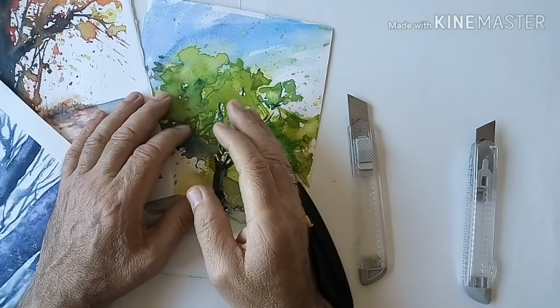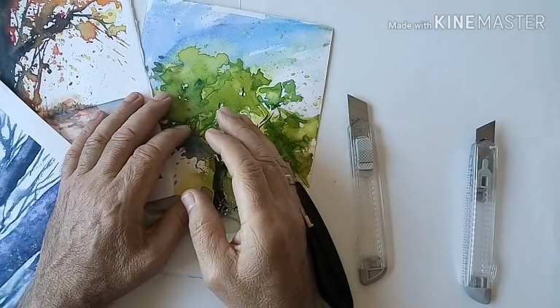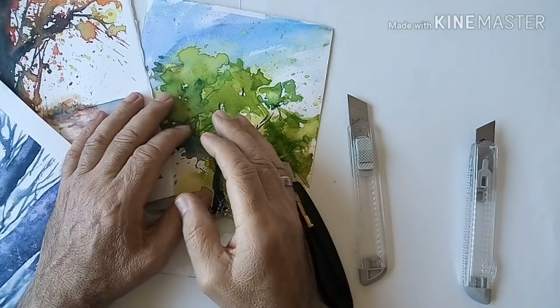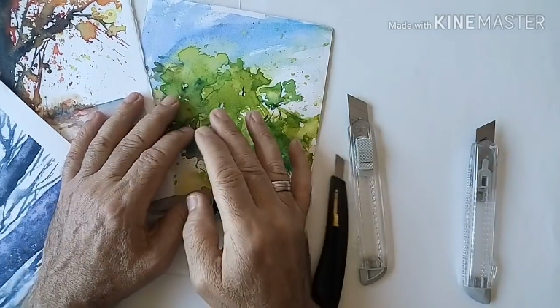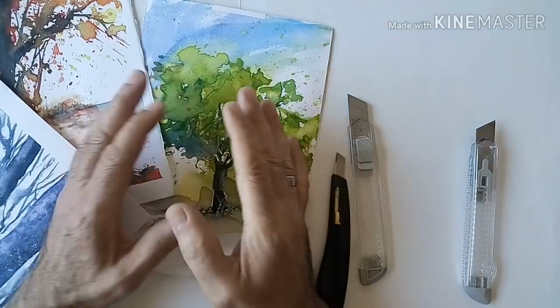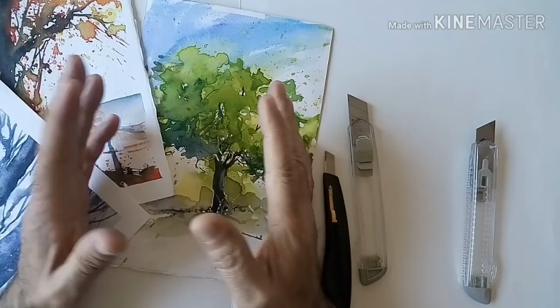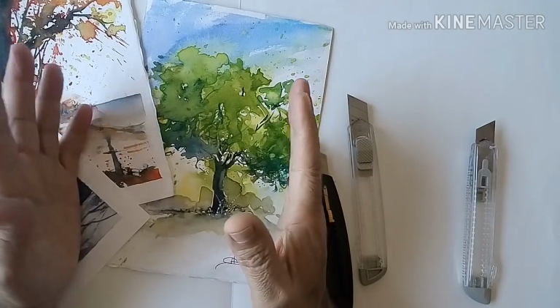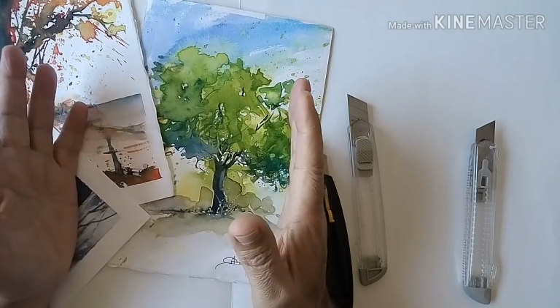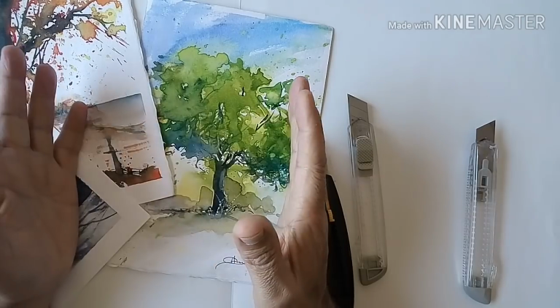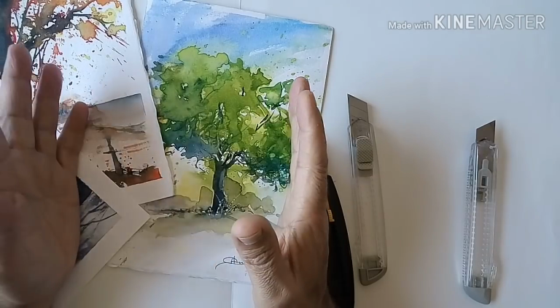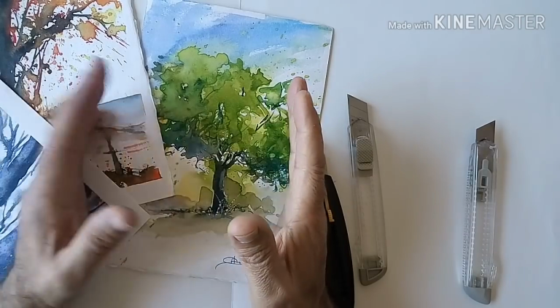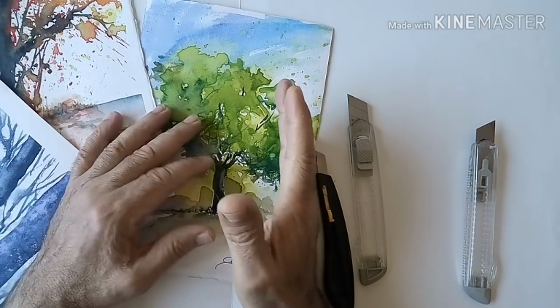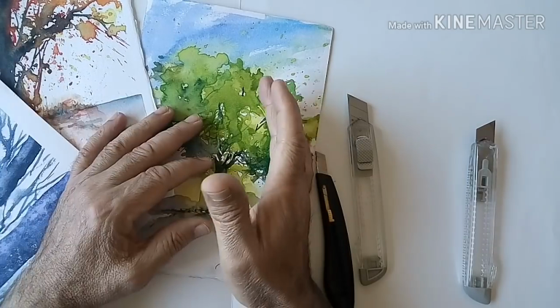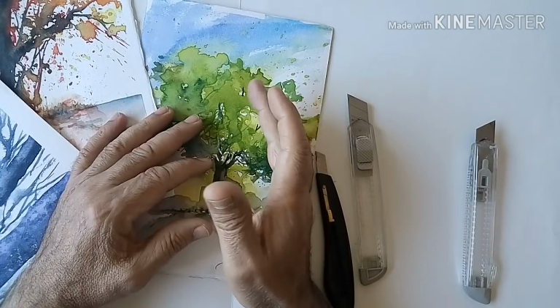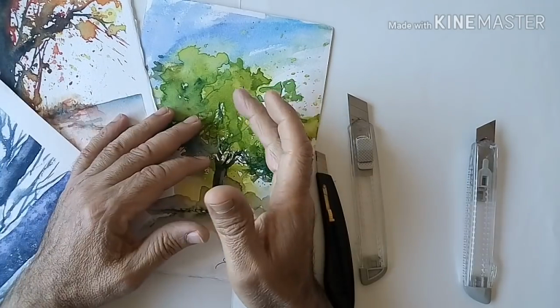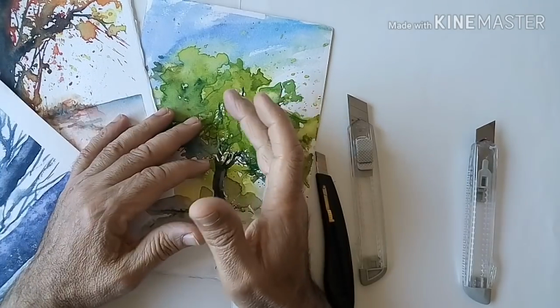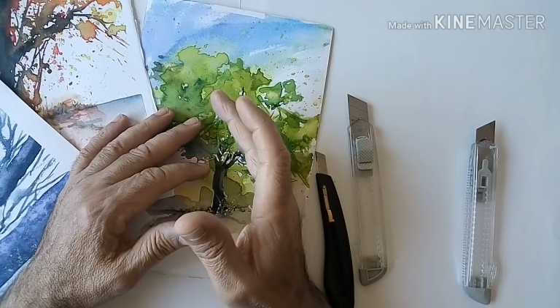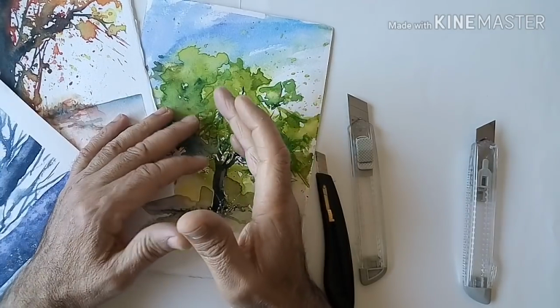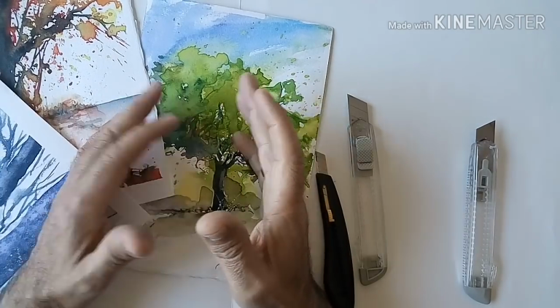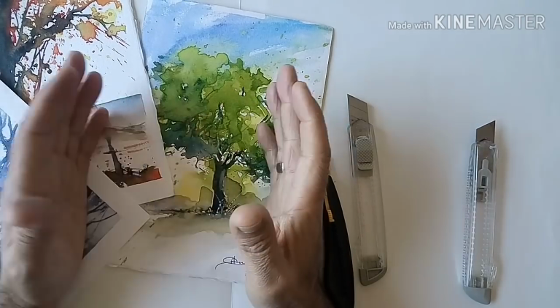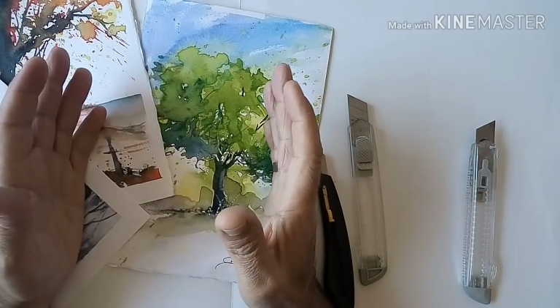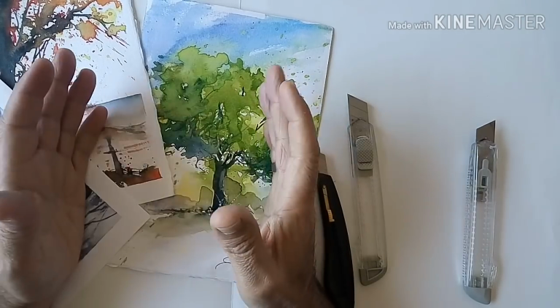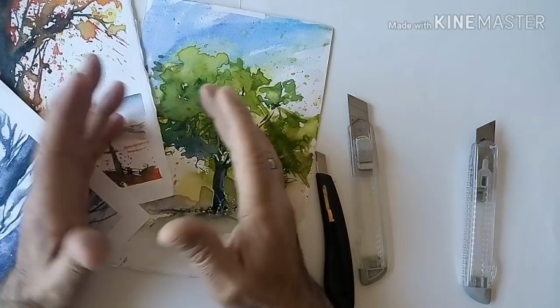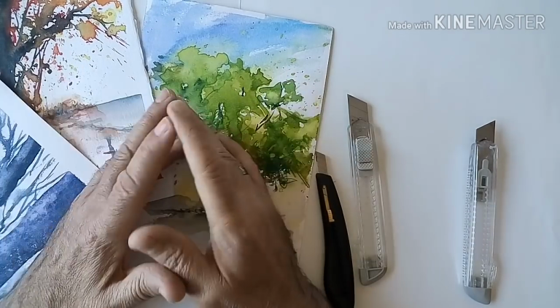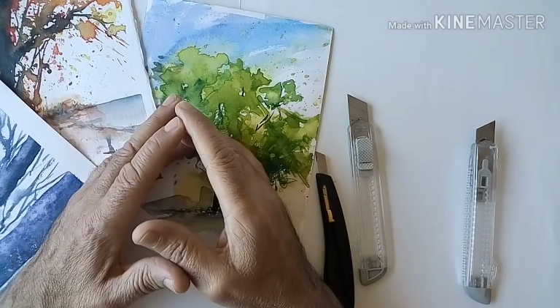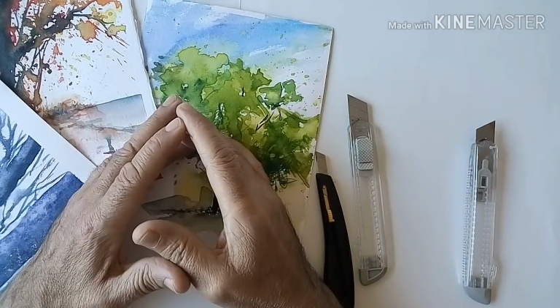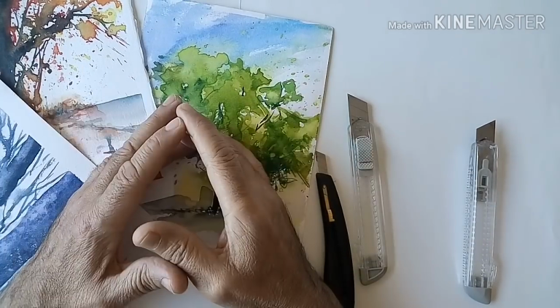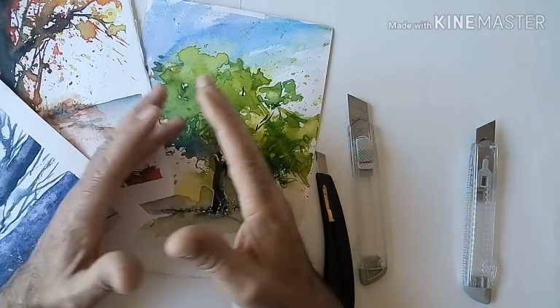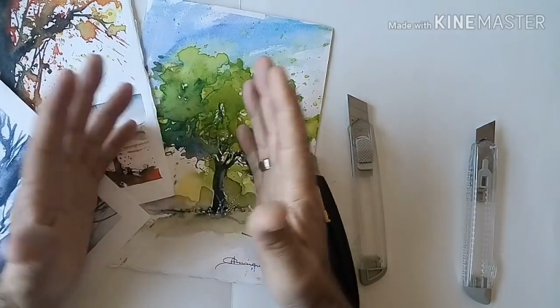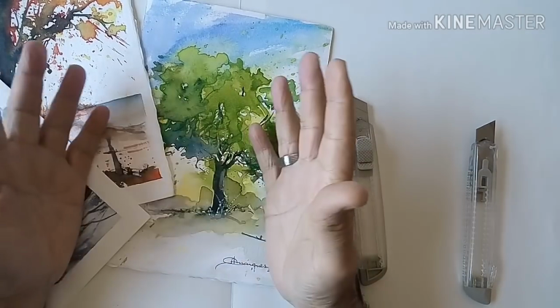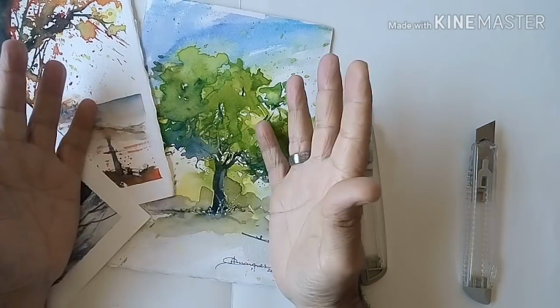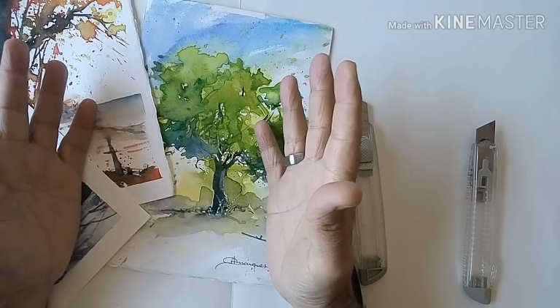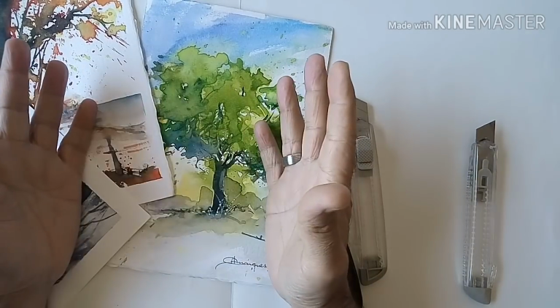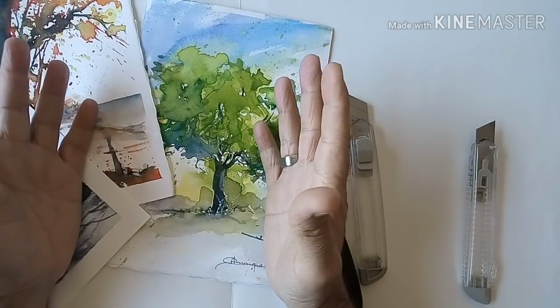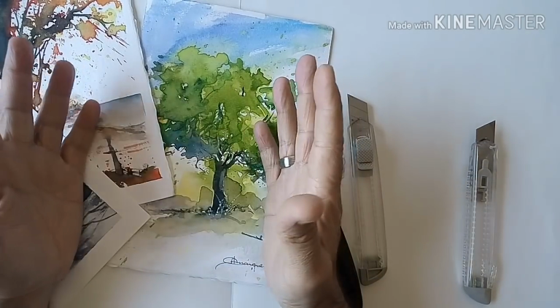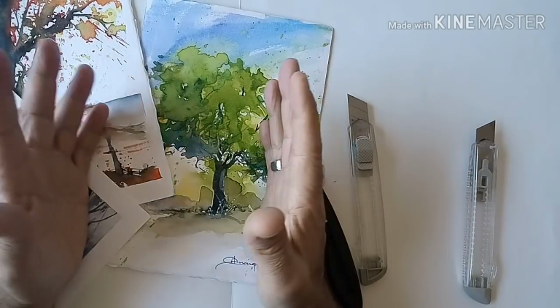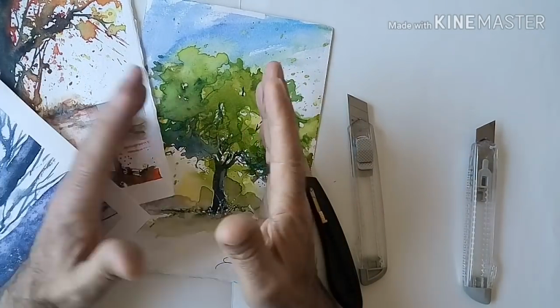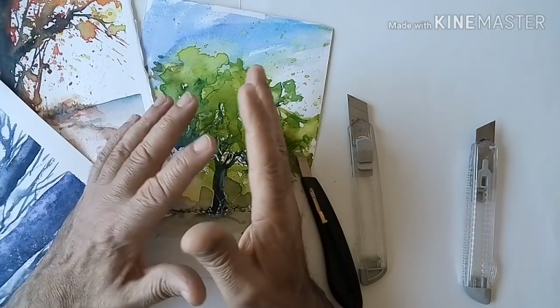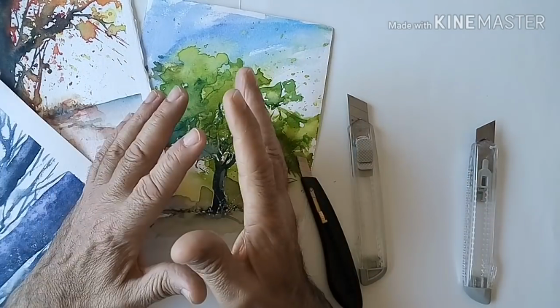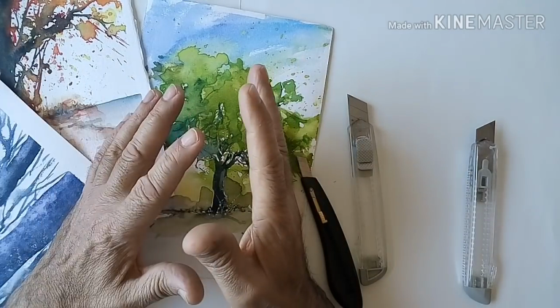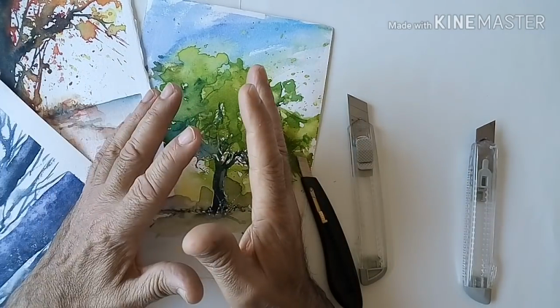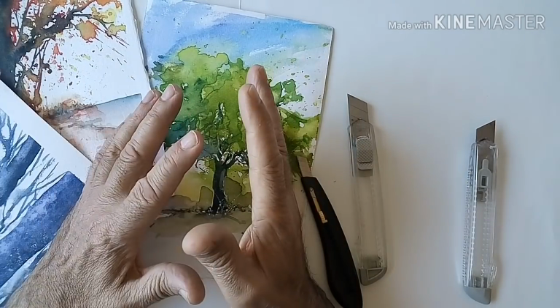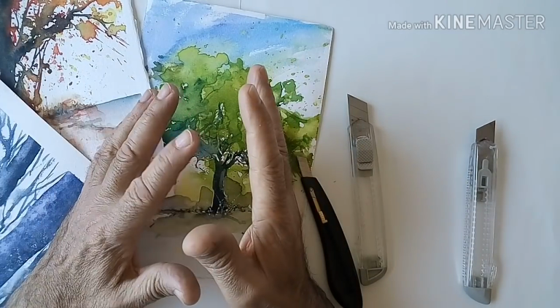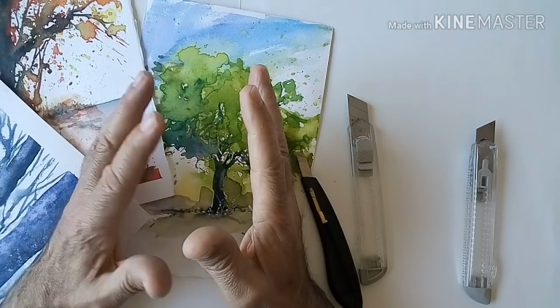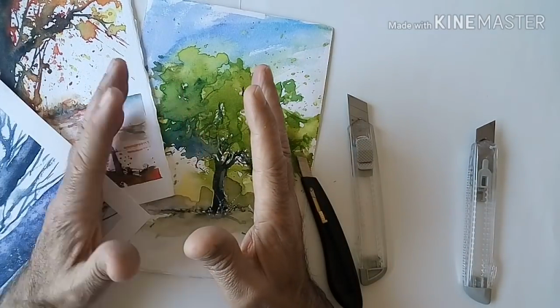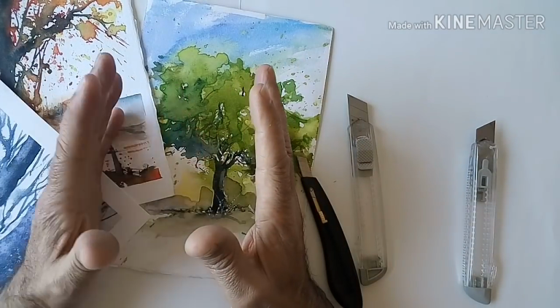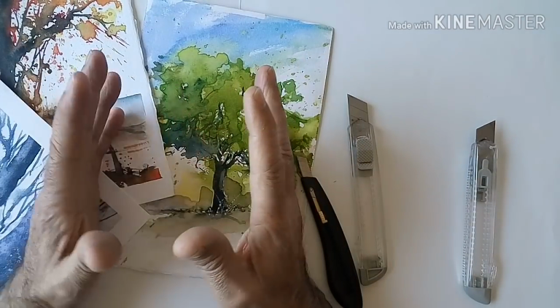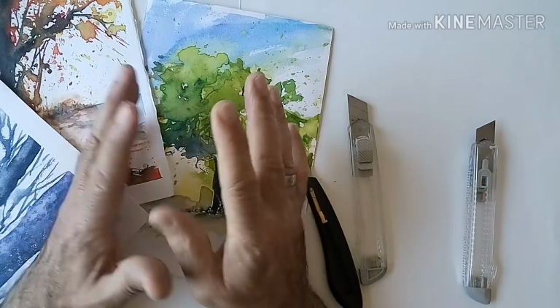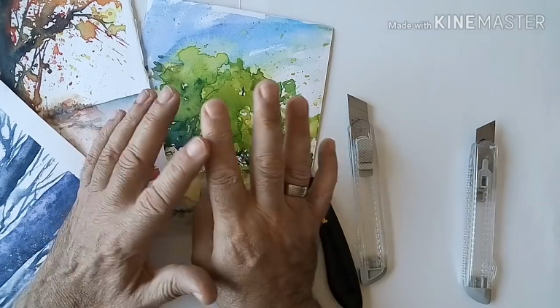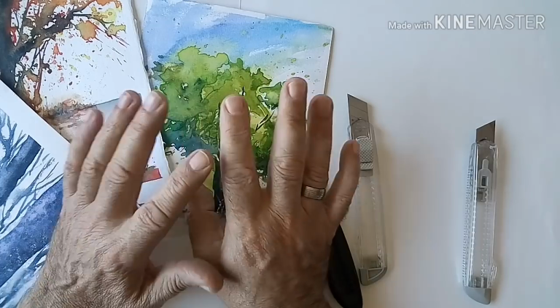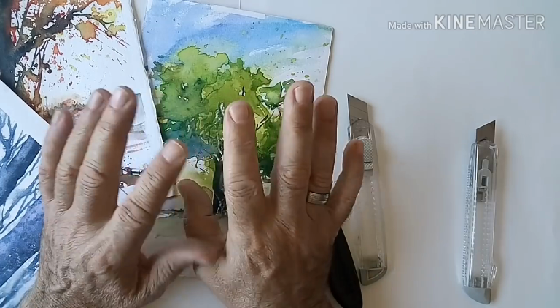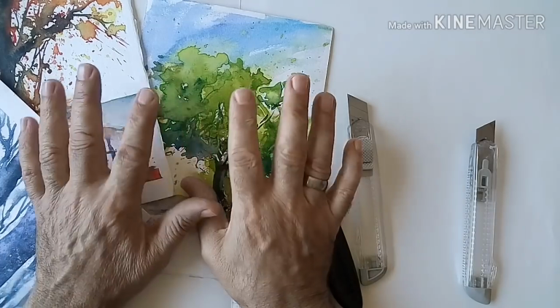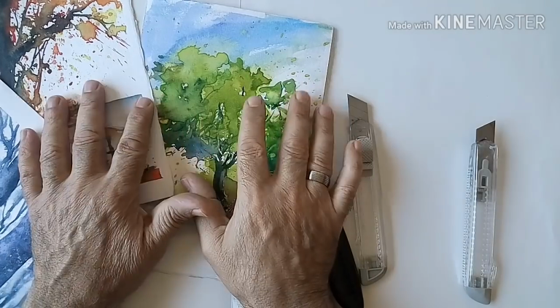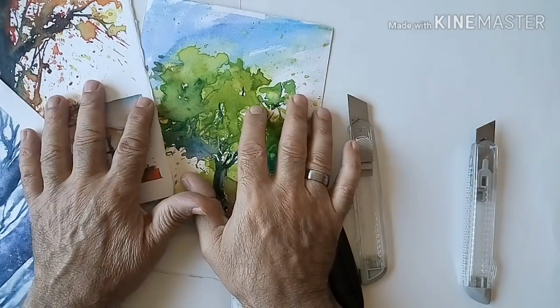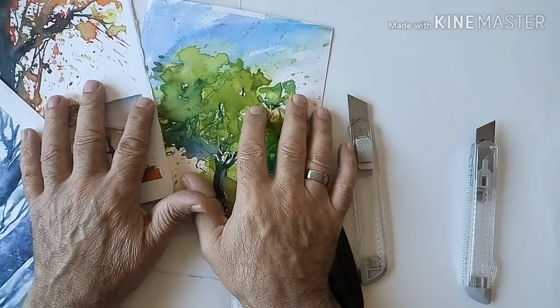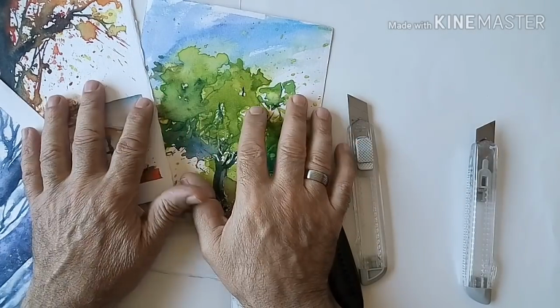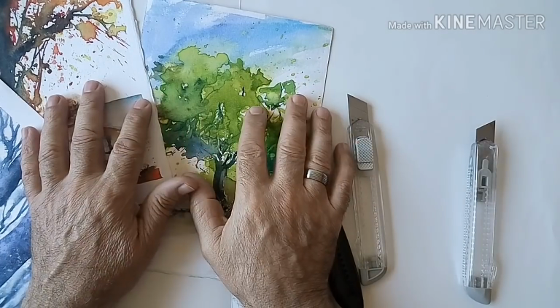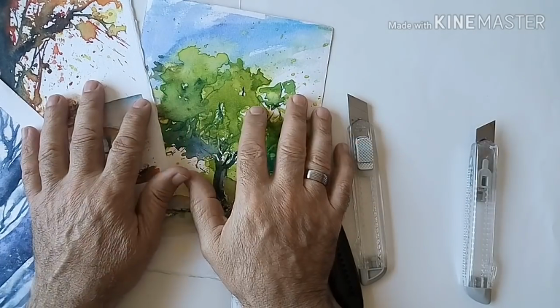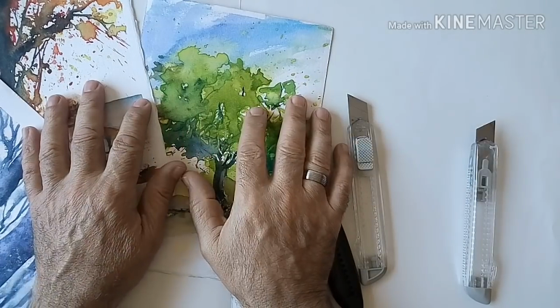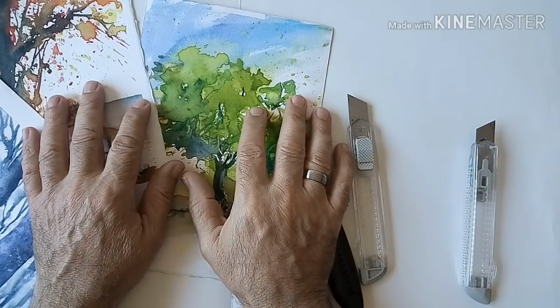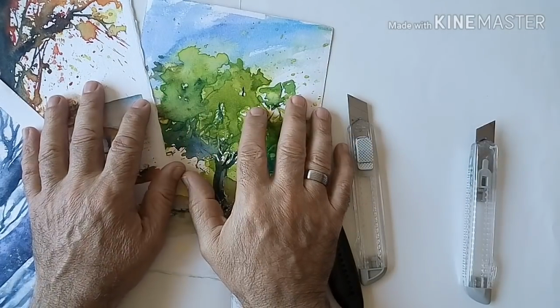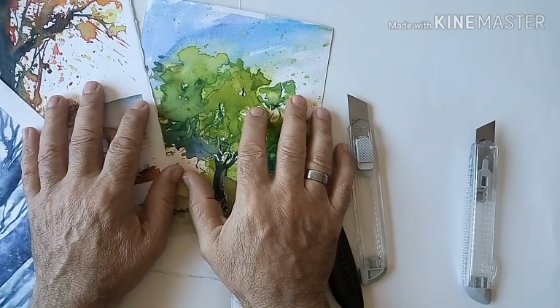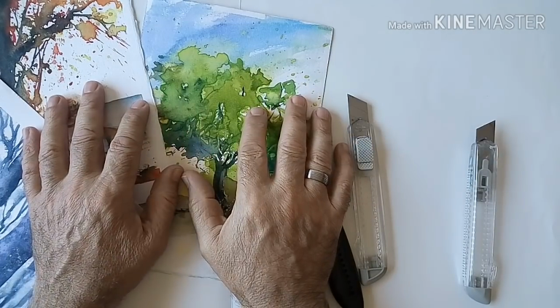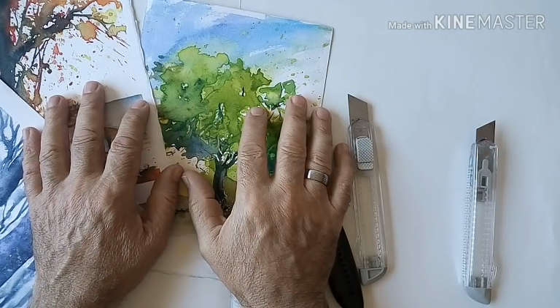Hola, ¿qué tal? ¿Cómo están? Un vídeo más para dar algunas nociones de acuarela.